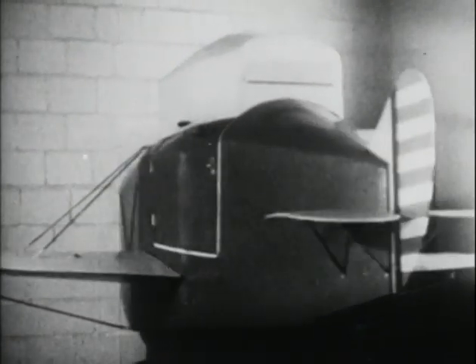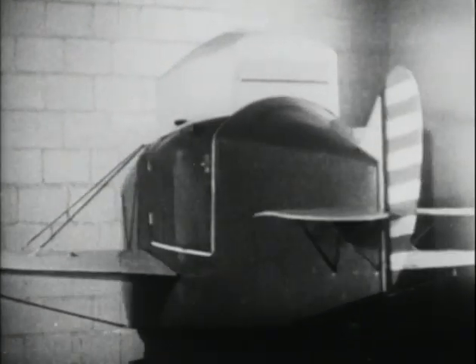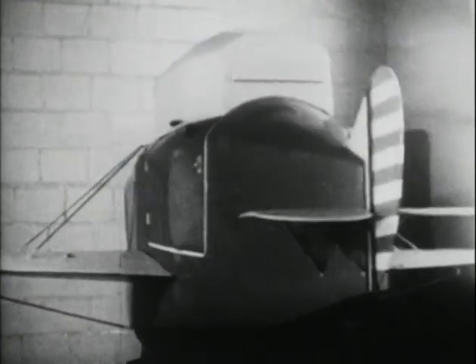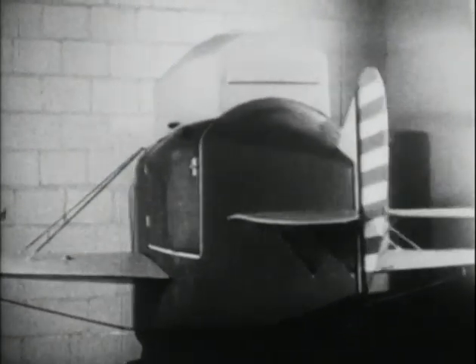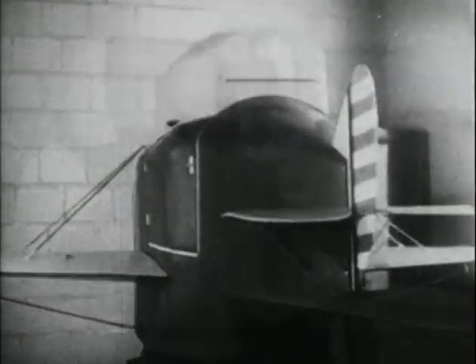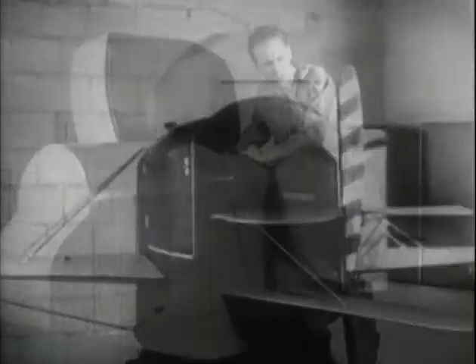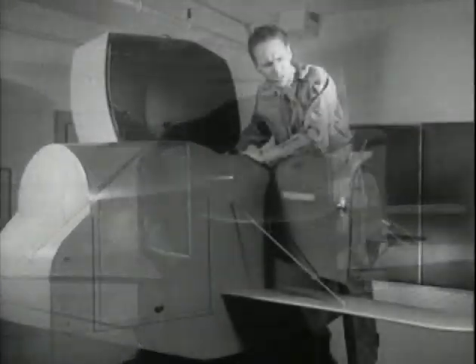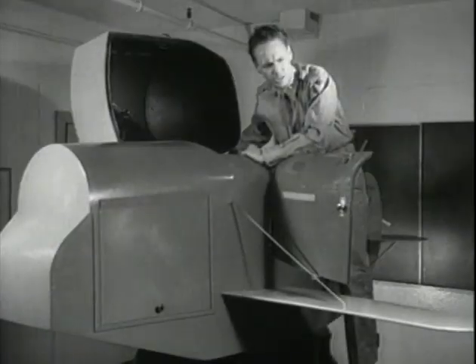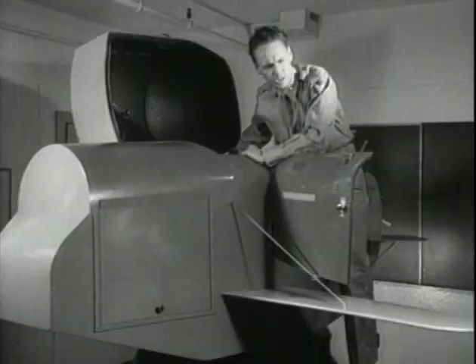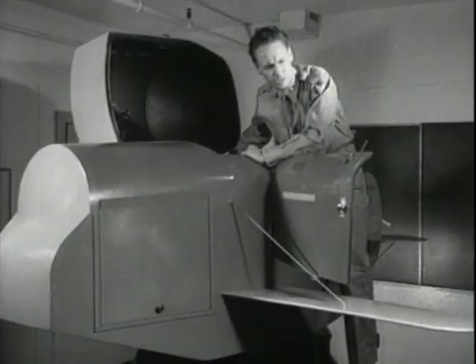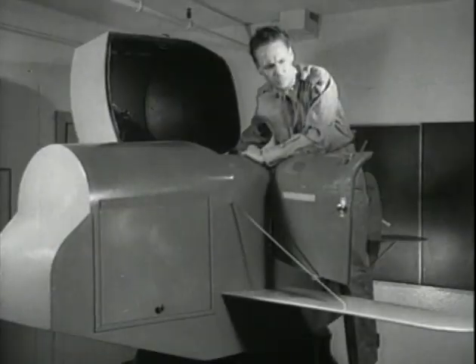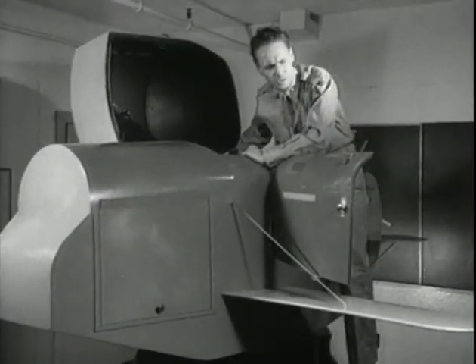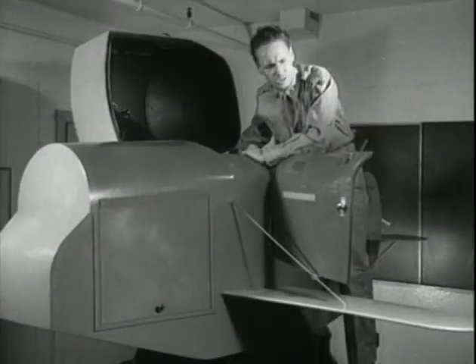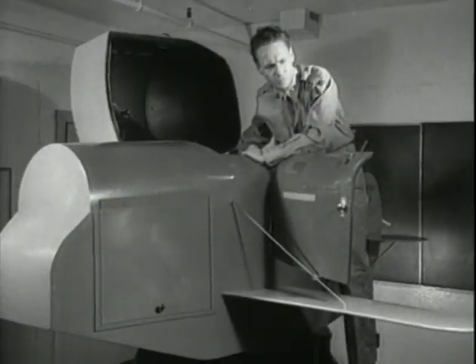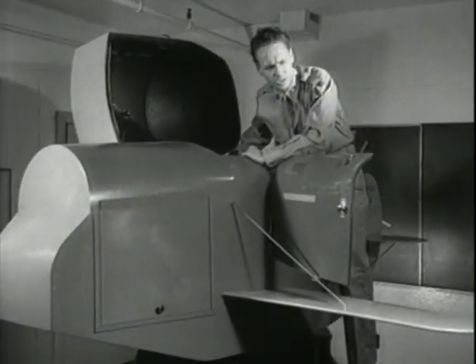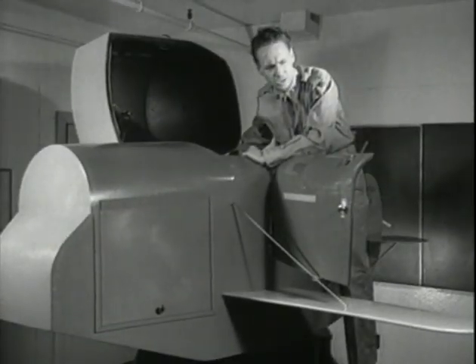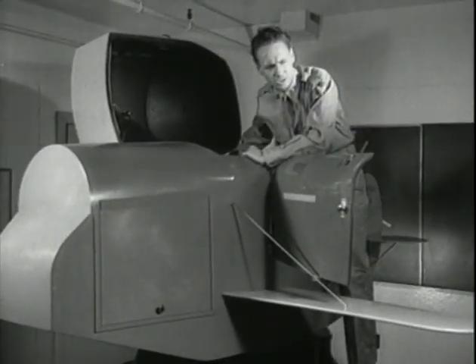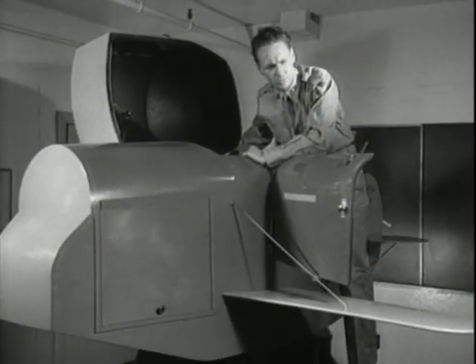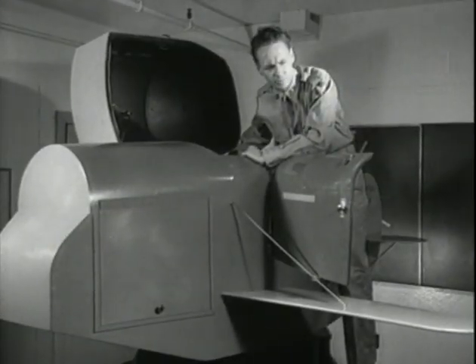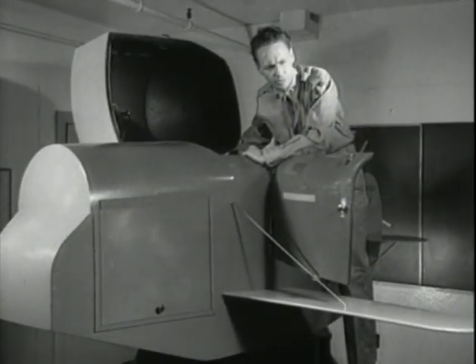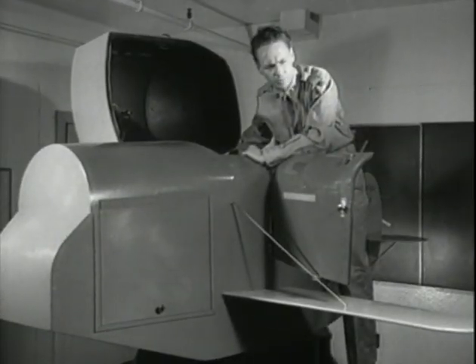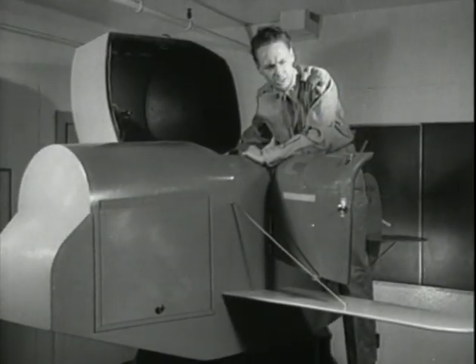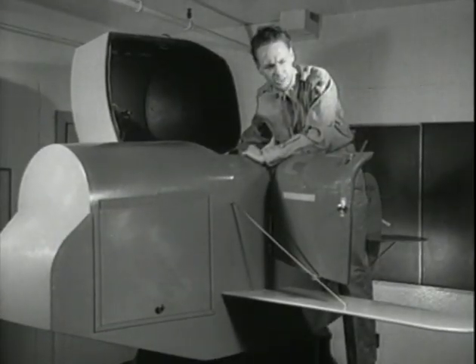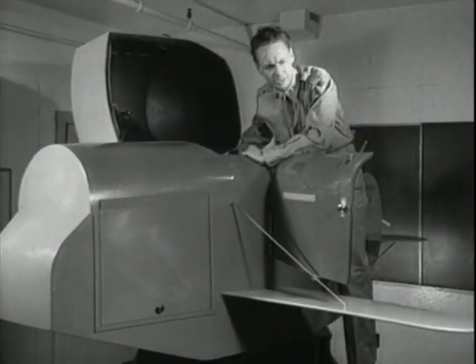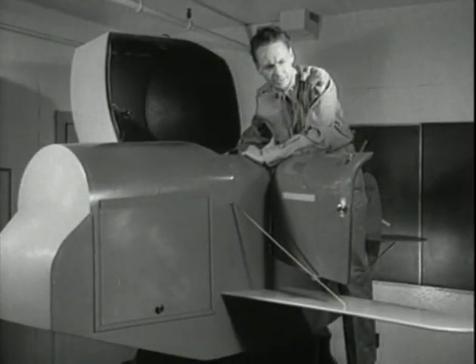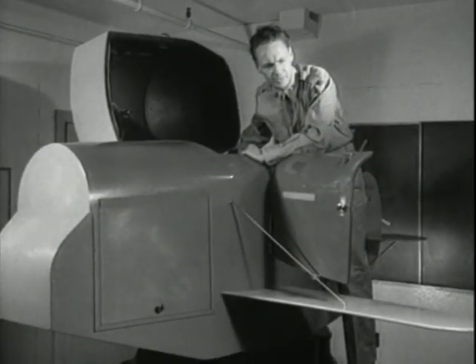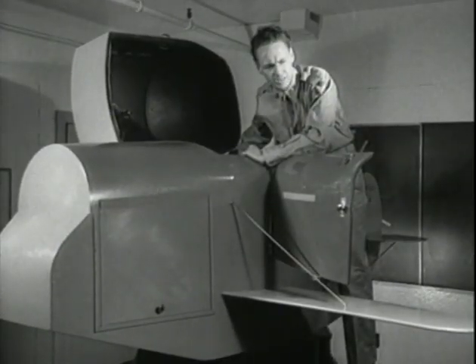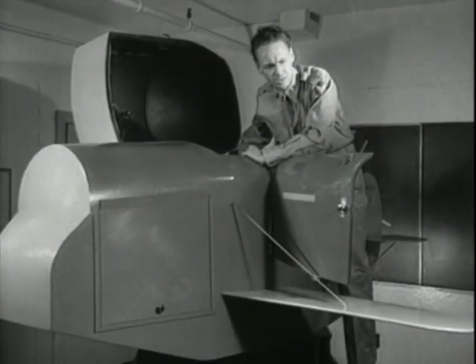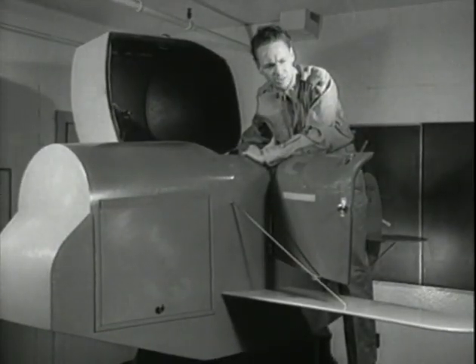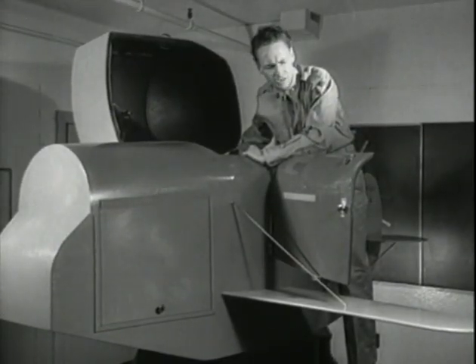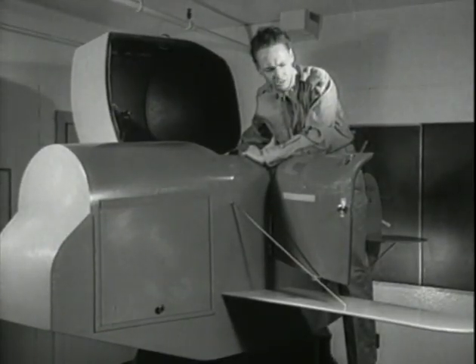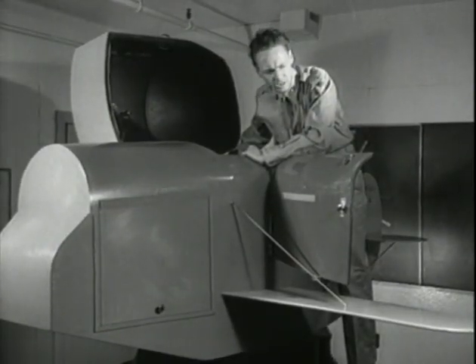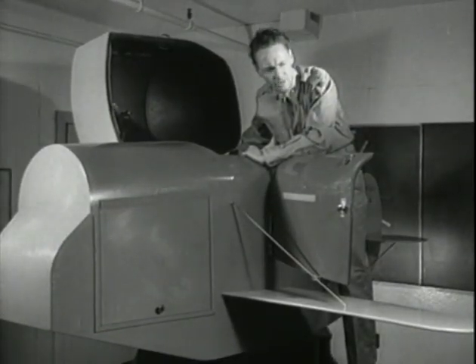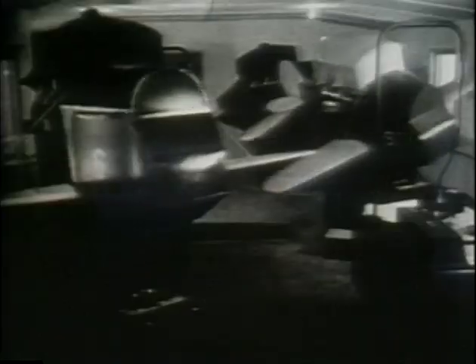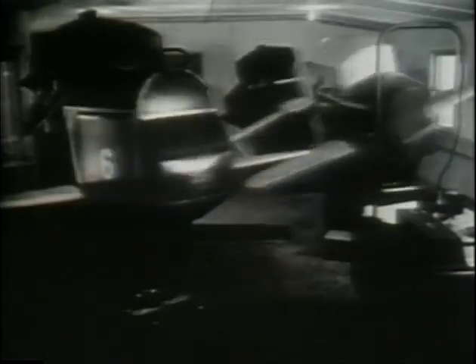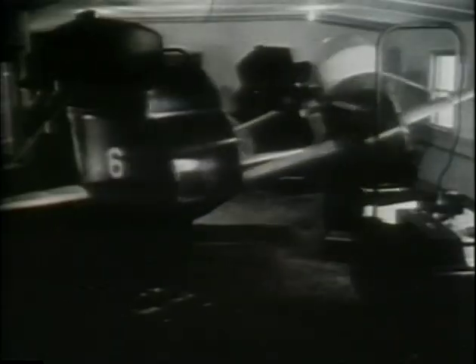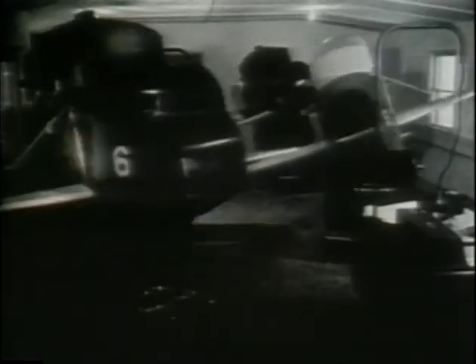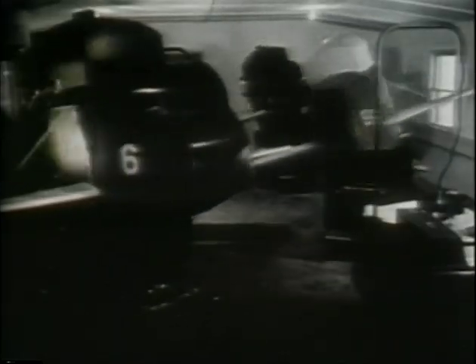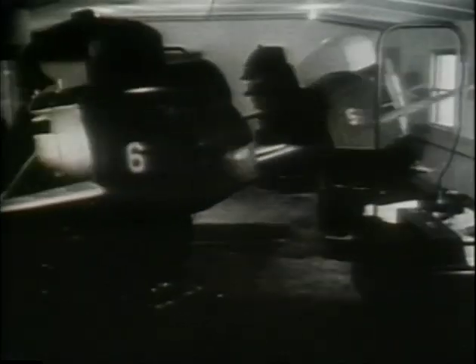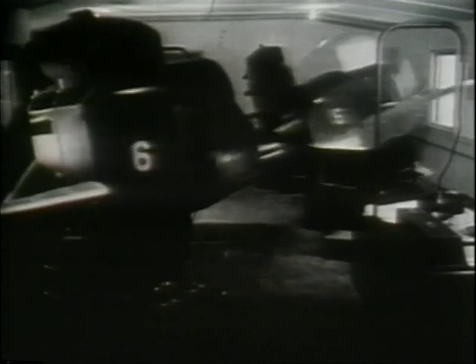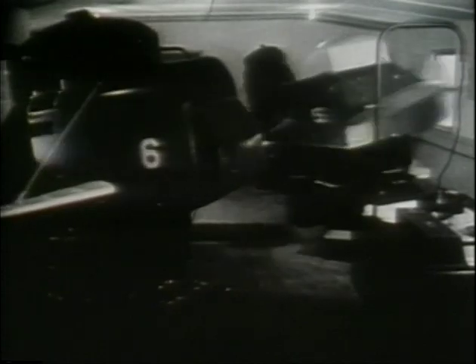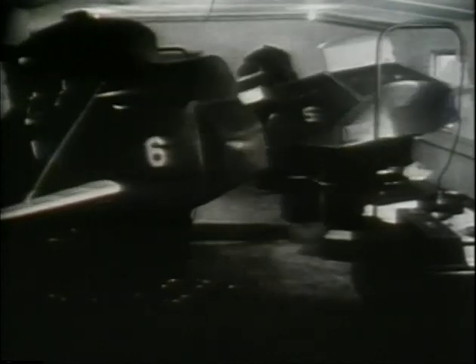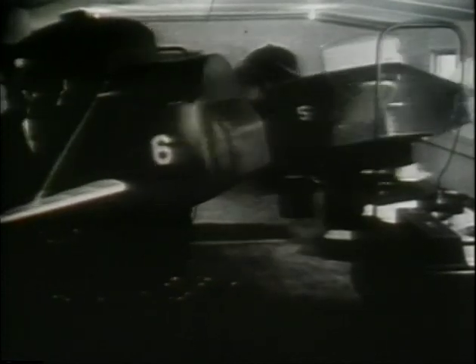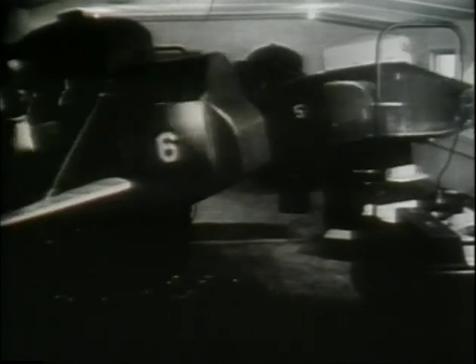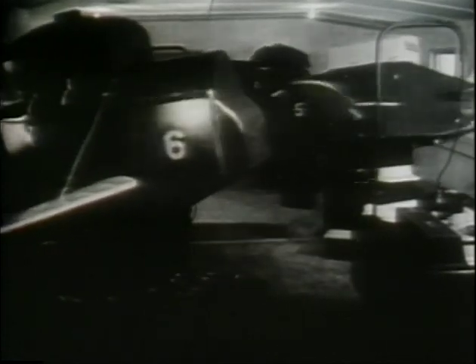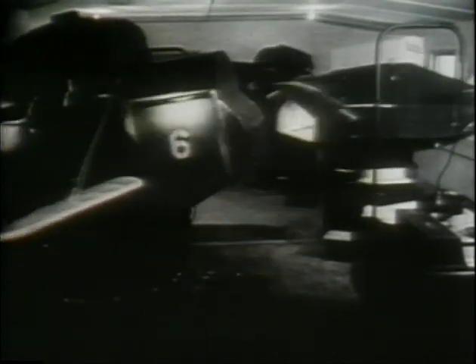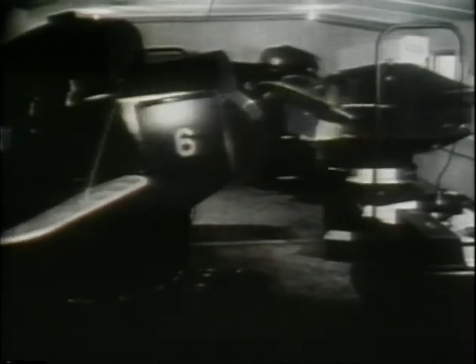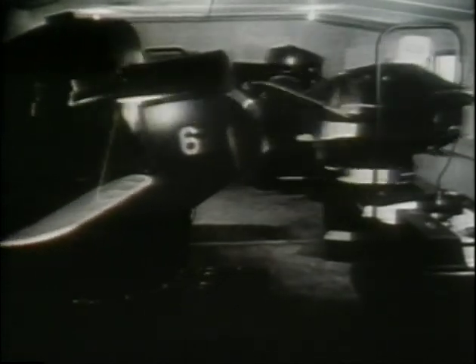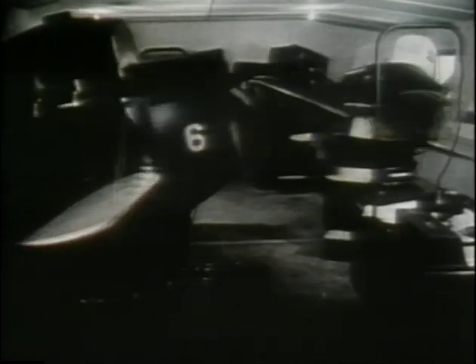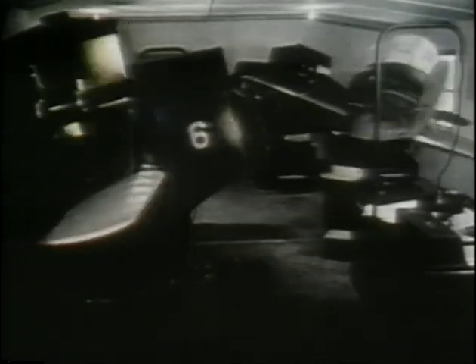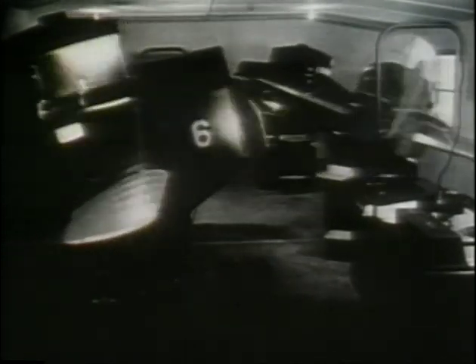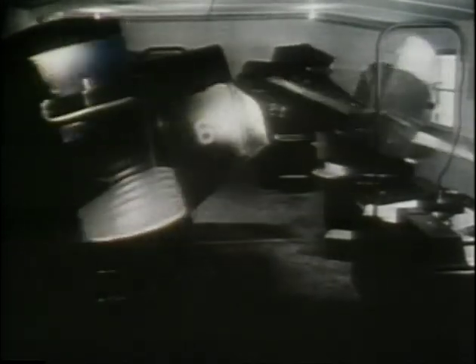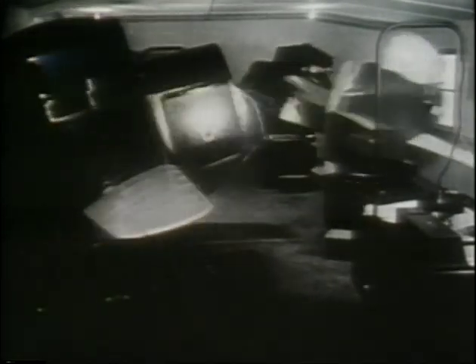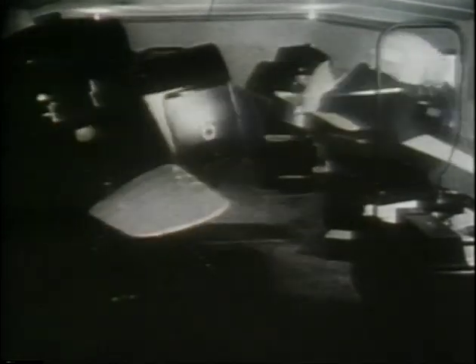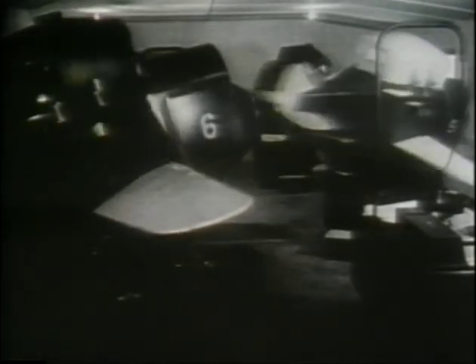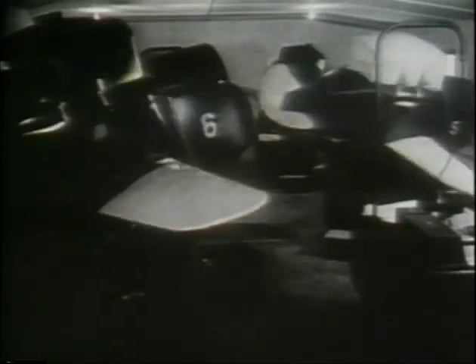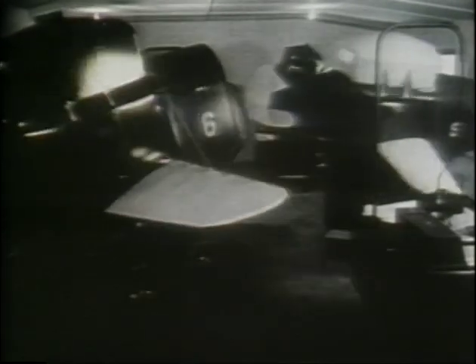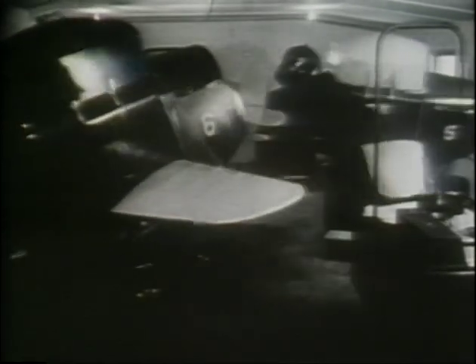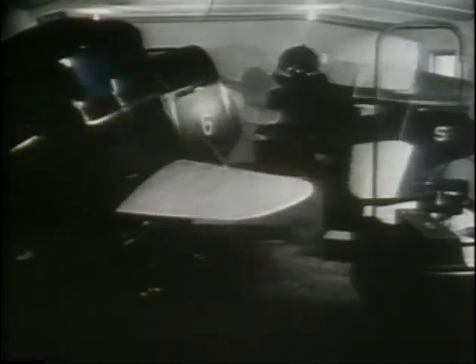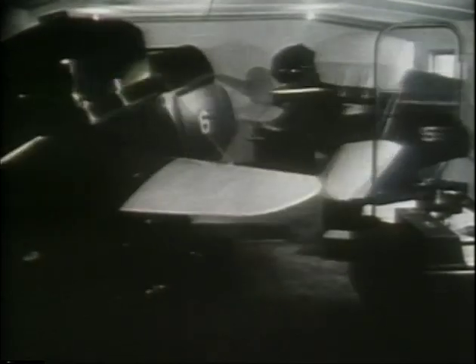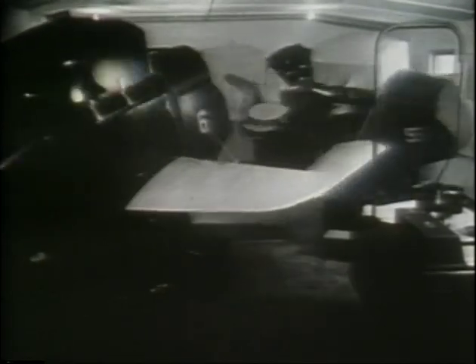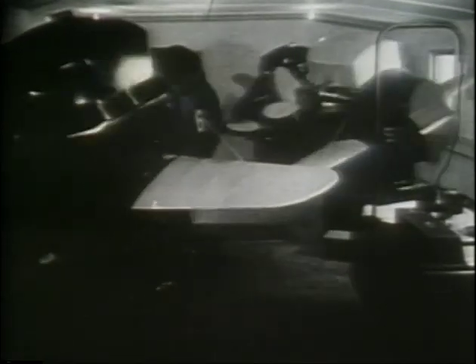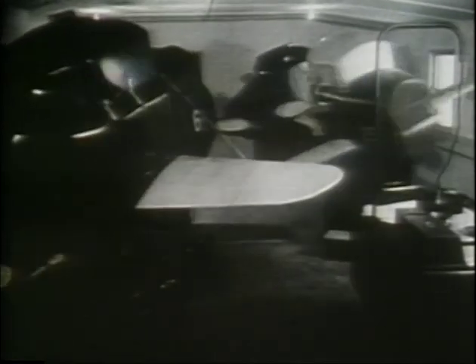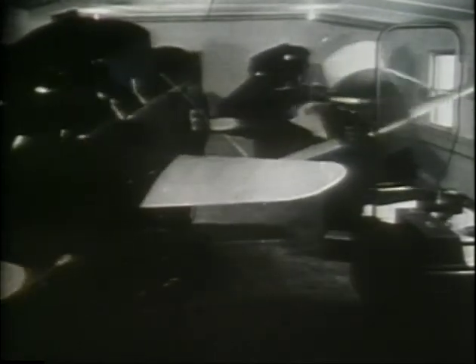The Link Trainer was the first successful flight simulator. It became the forerunner of today's computerized flight simulators.